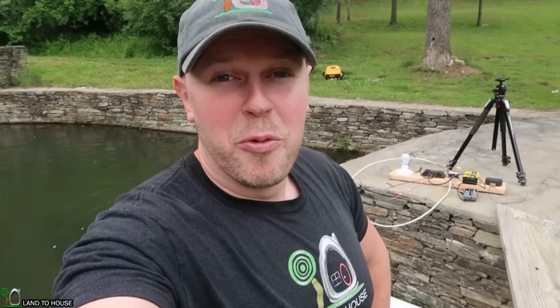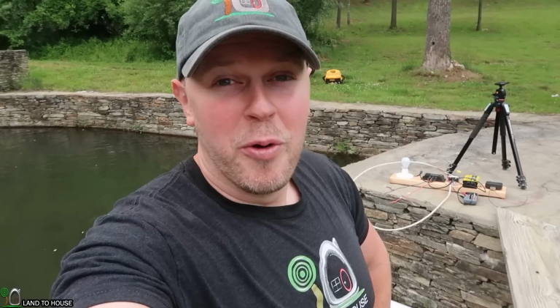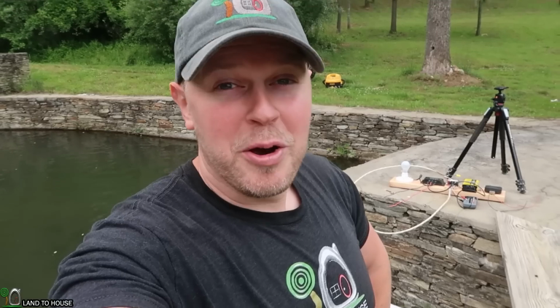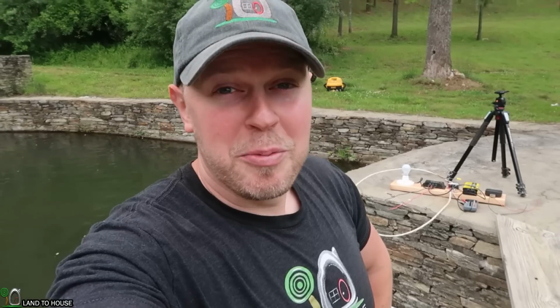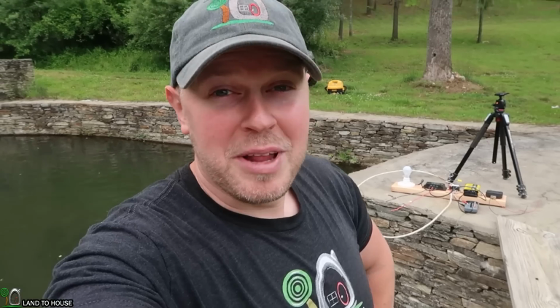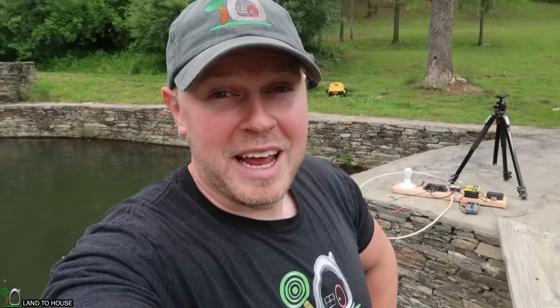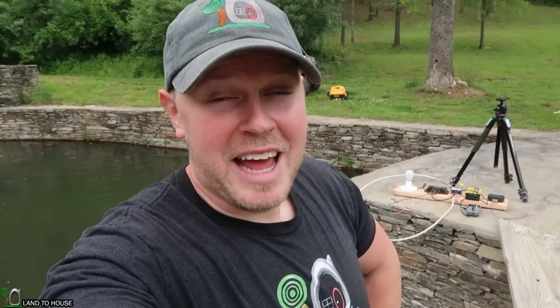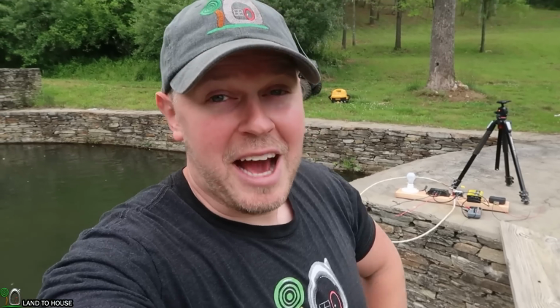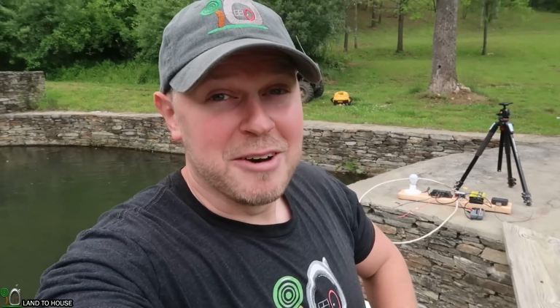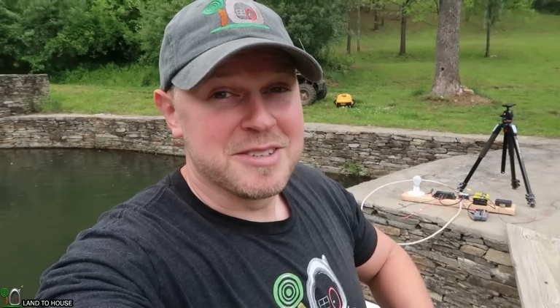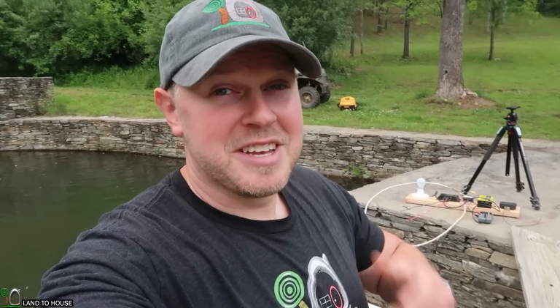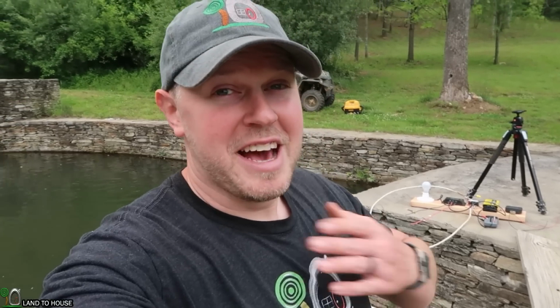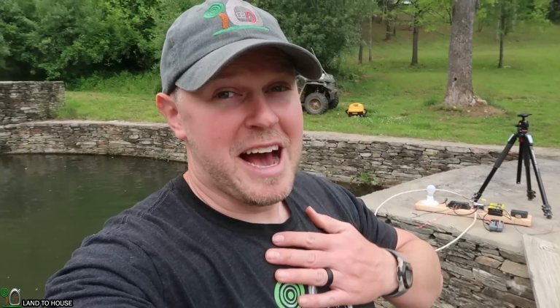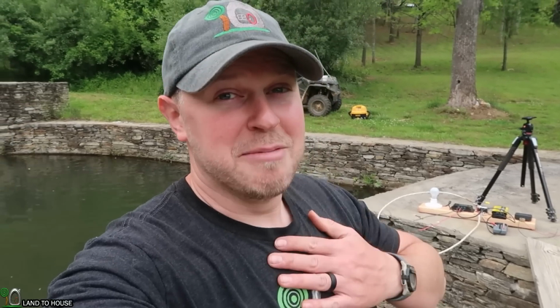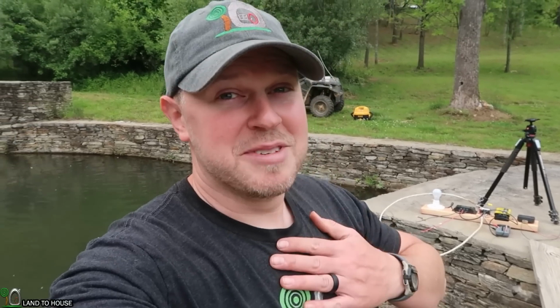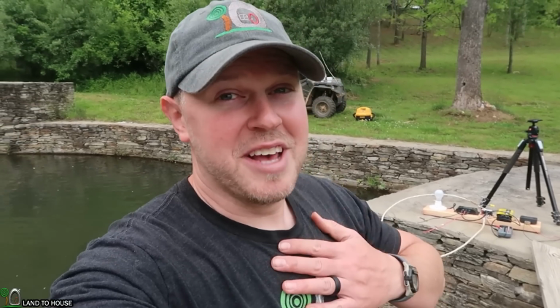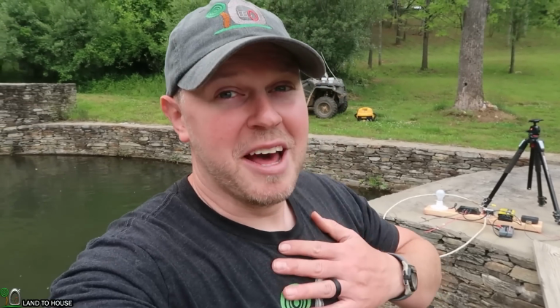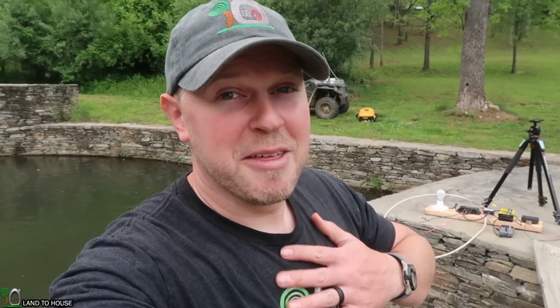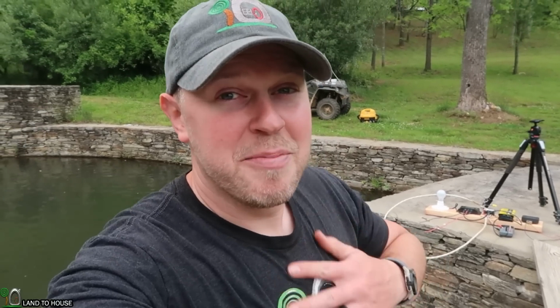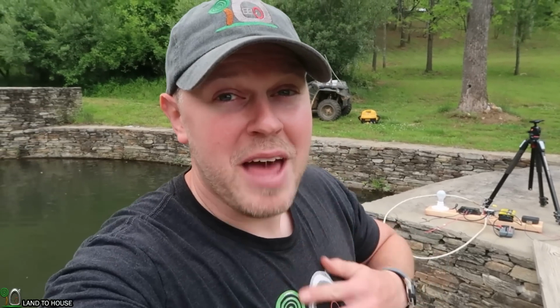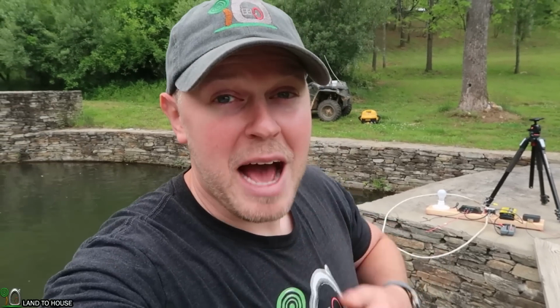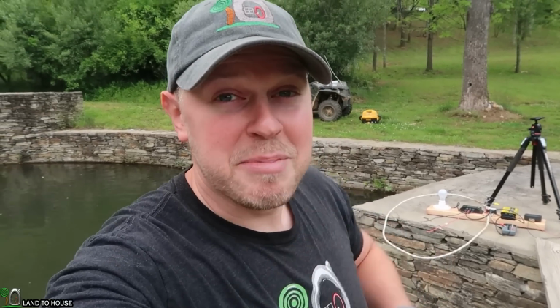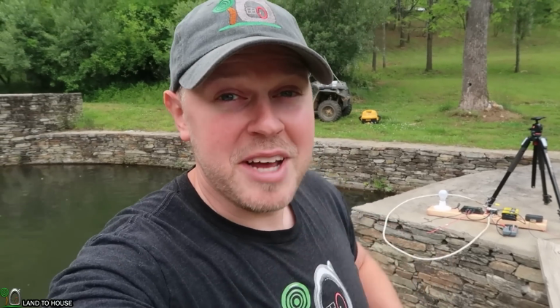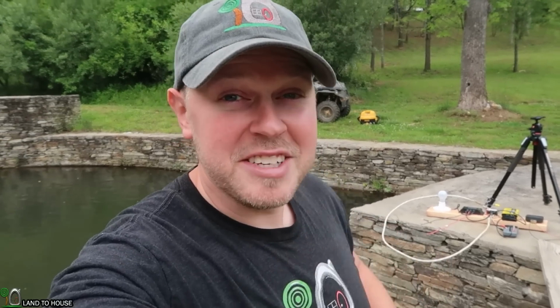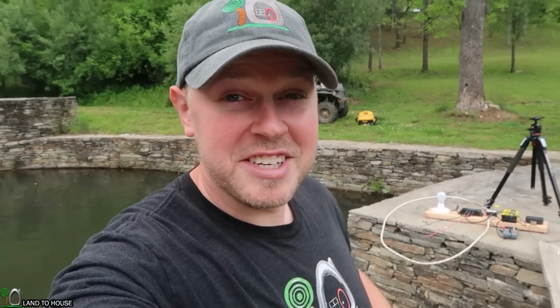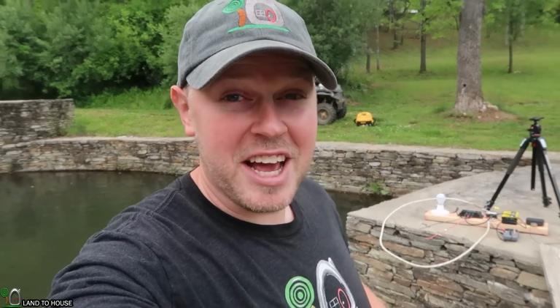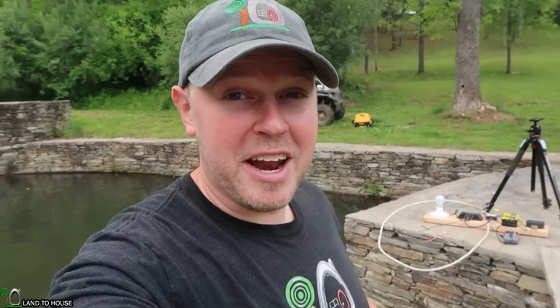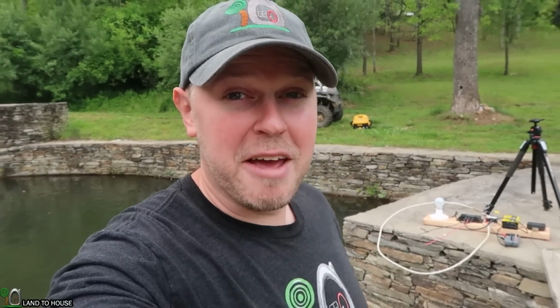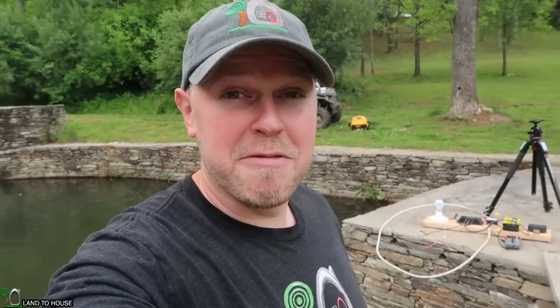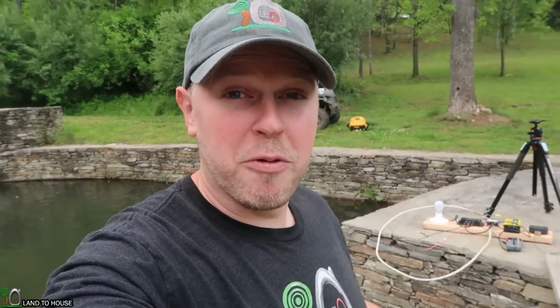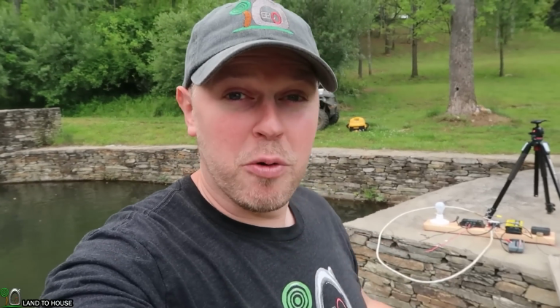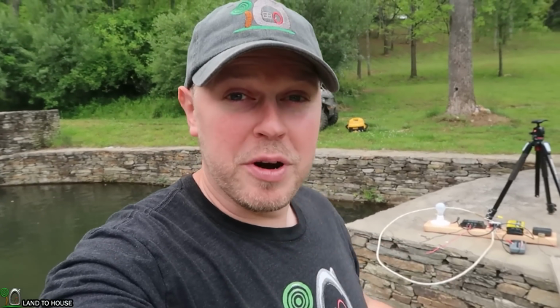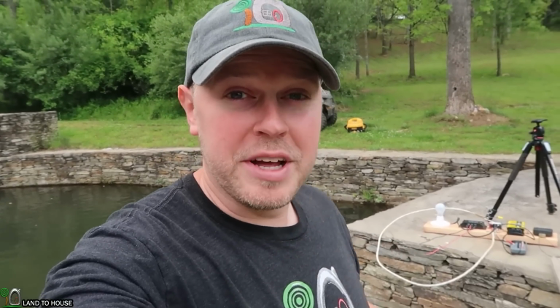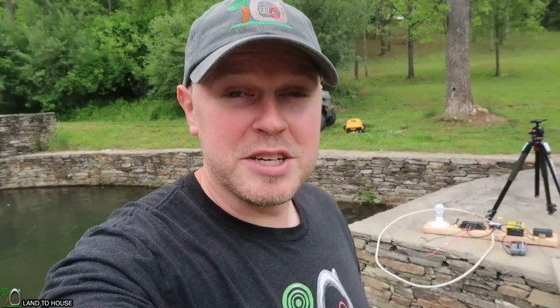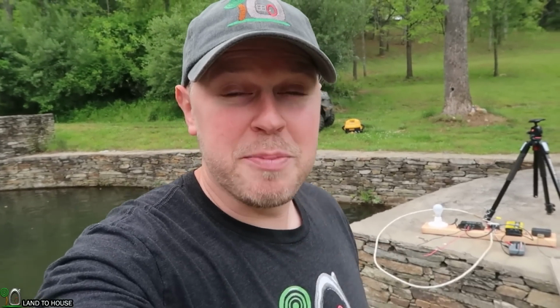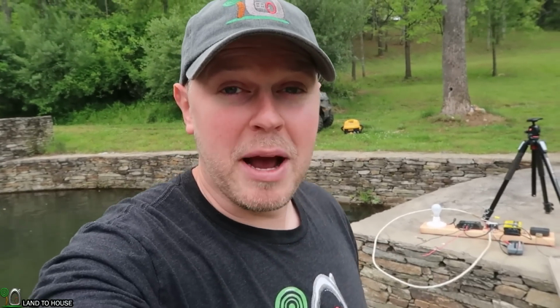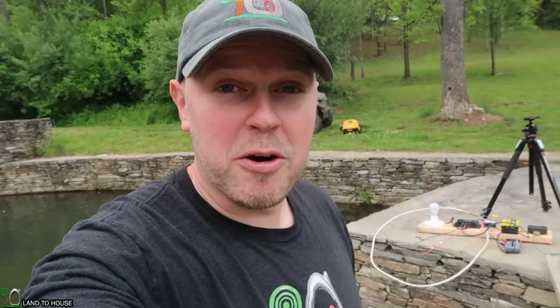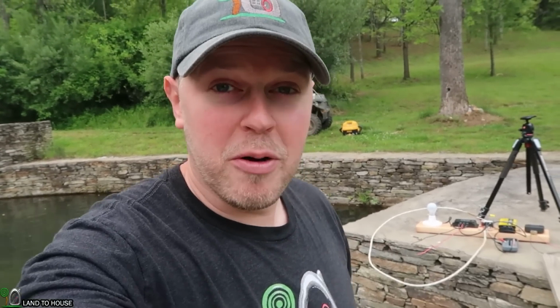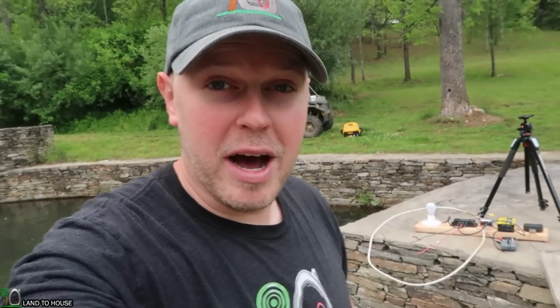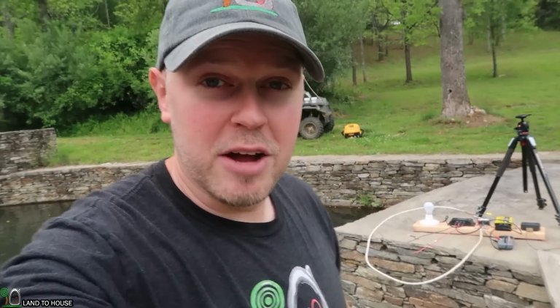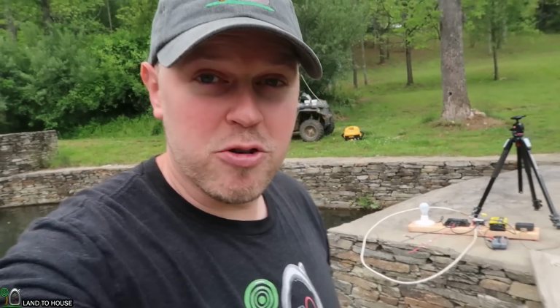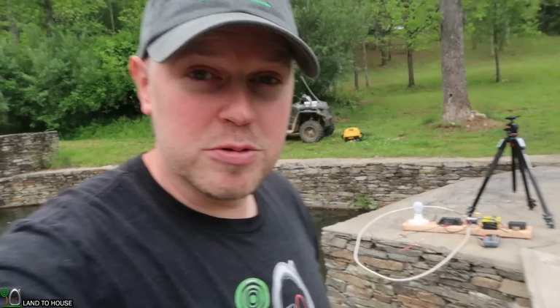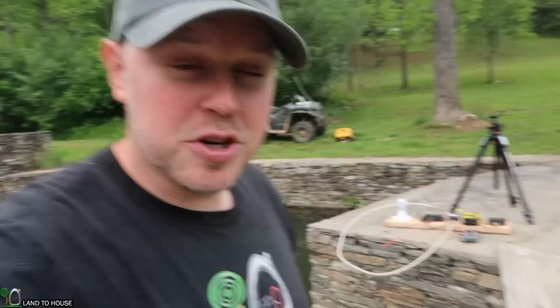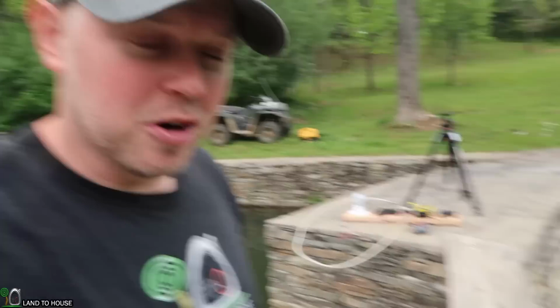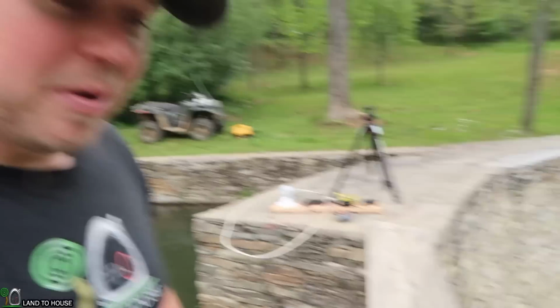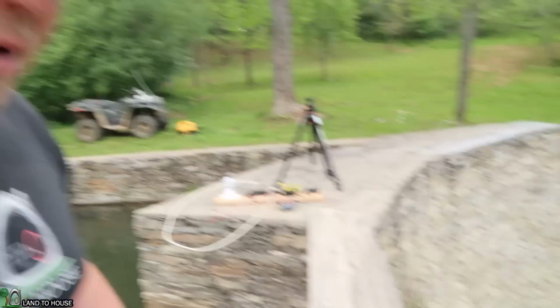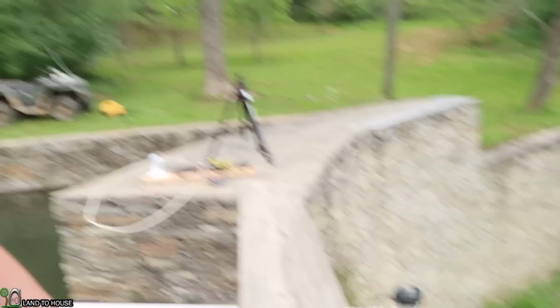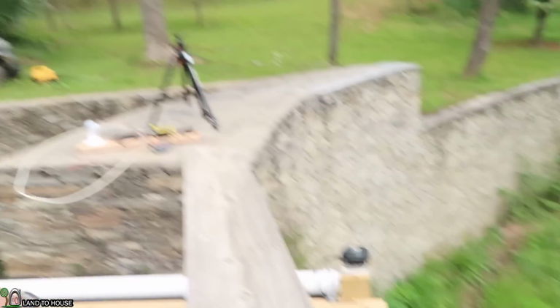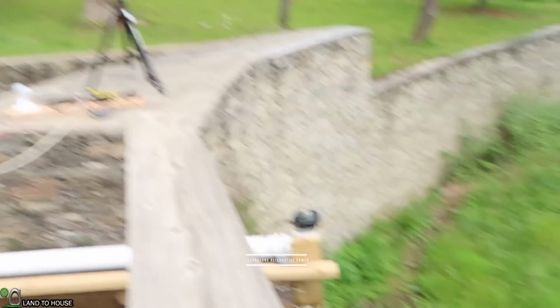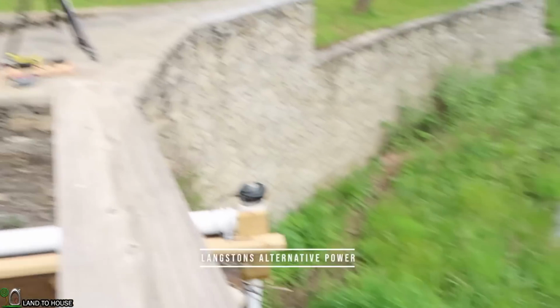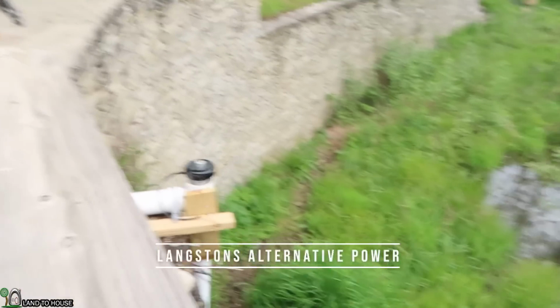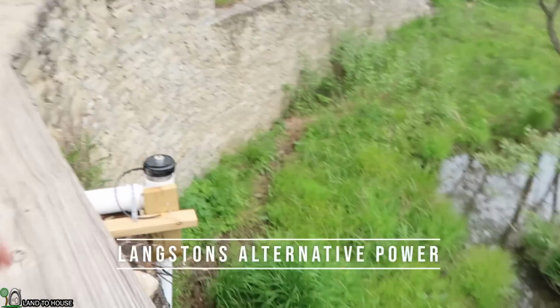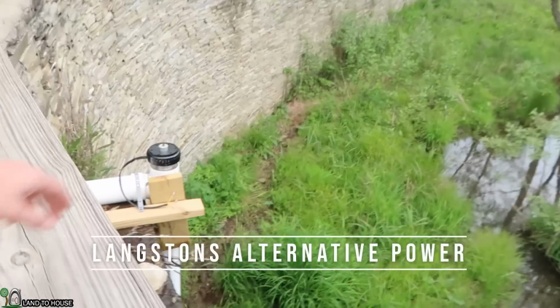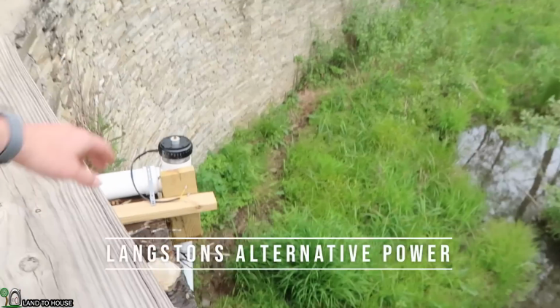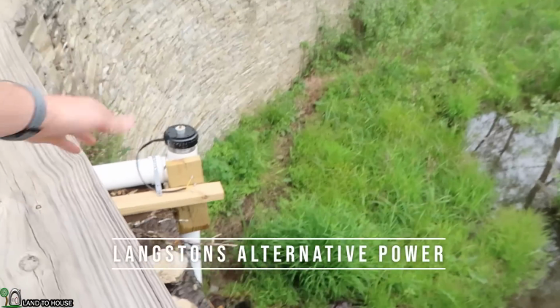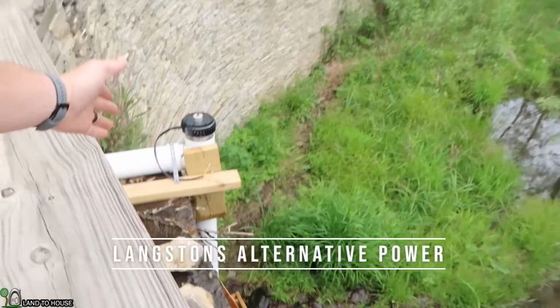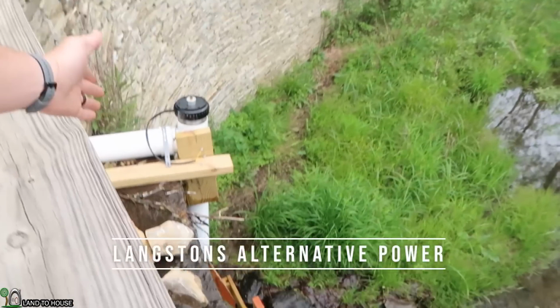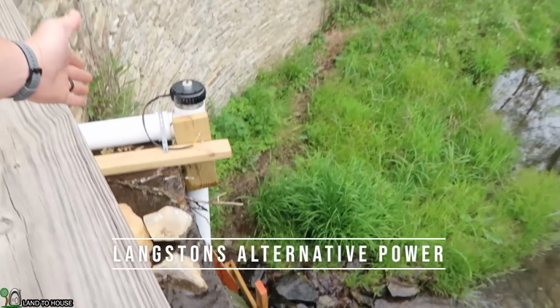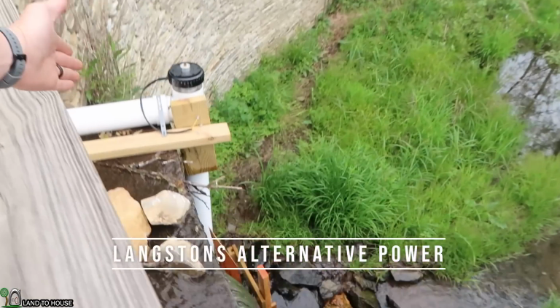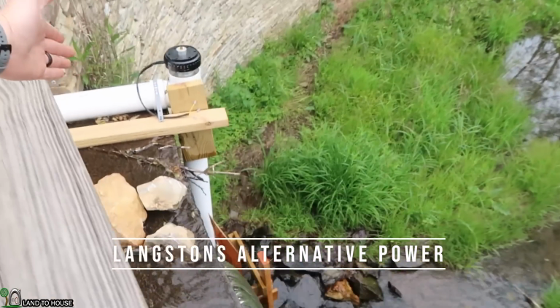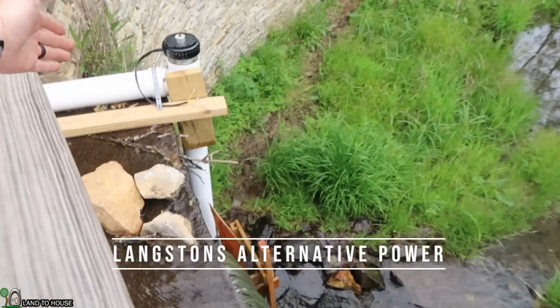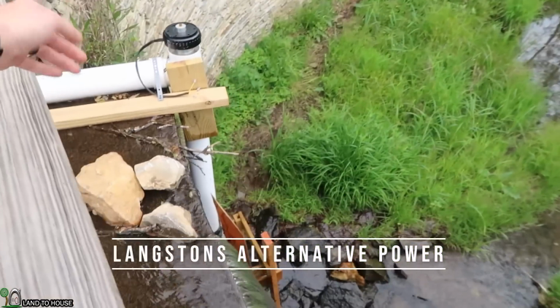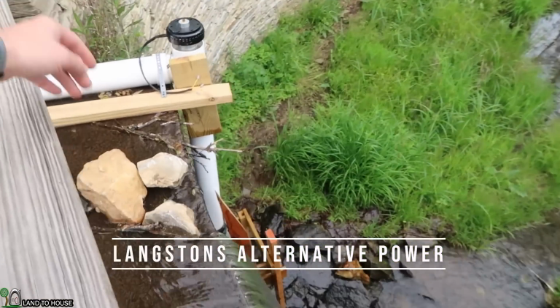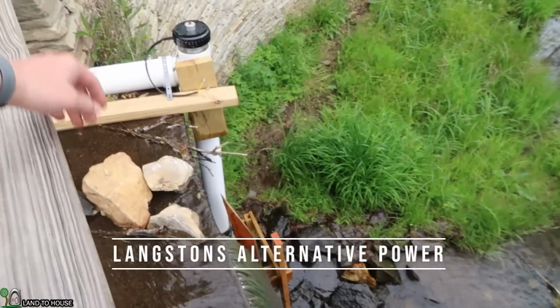Welcome to Land the House. I'm Seth. I'm testing out a 4-inch micro hydro turbine, which is right here.